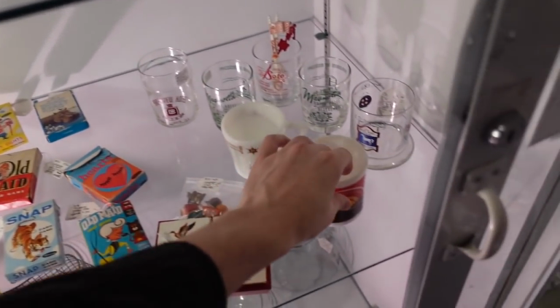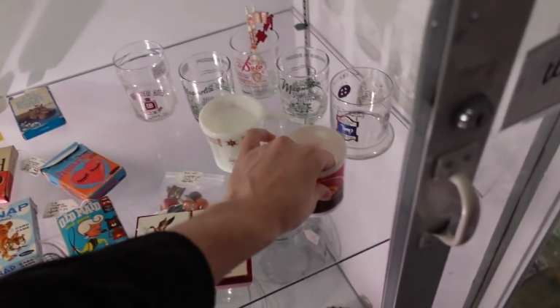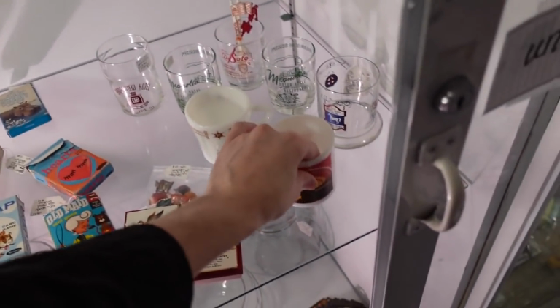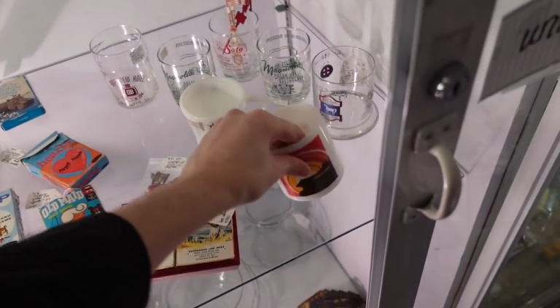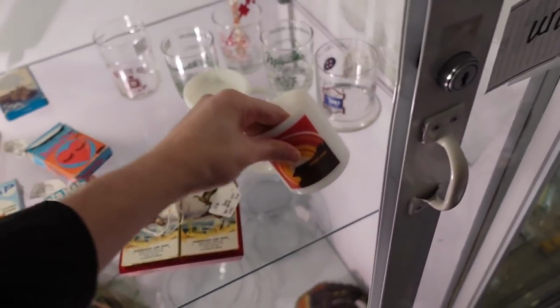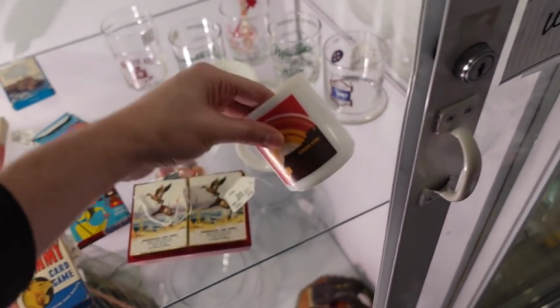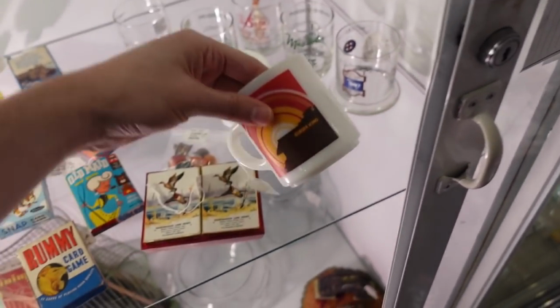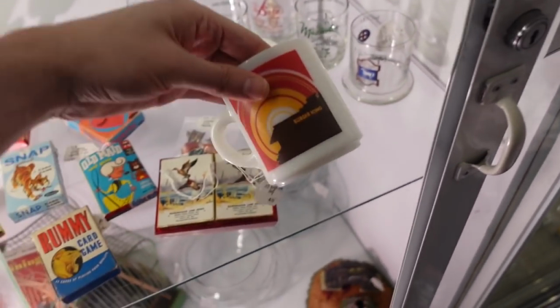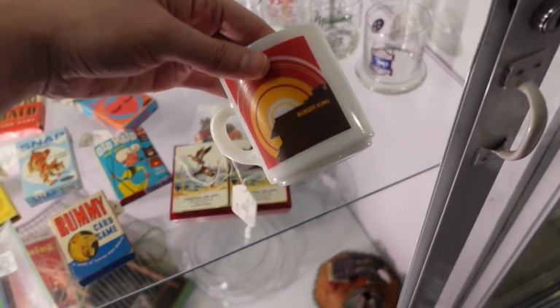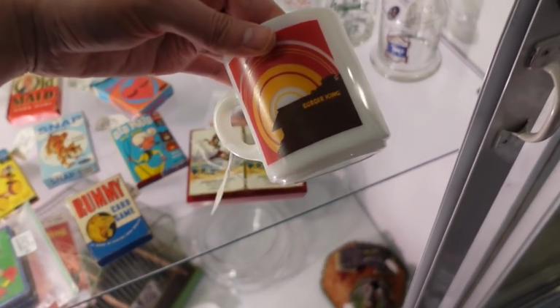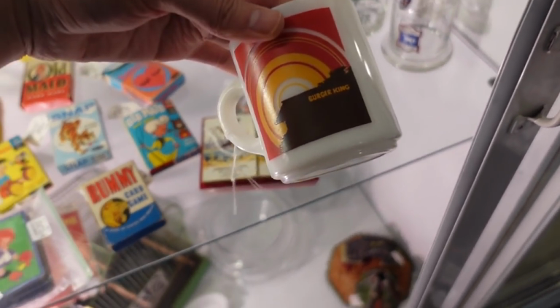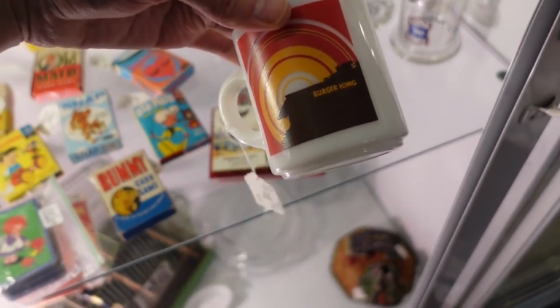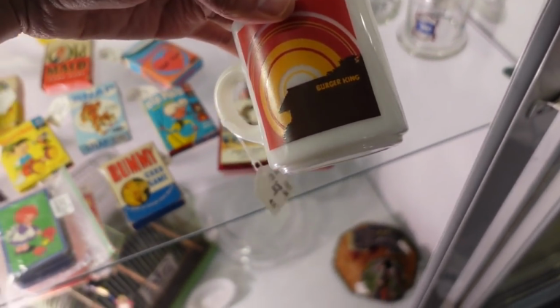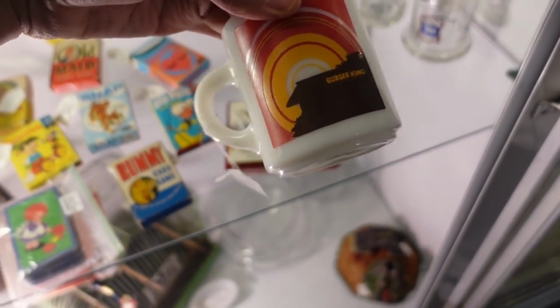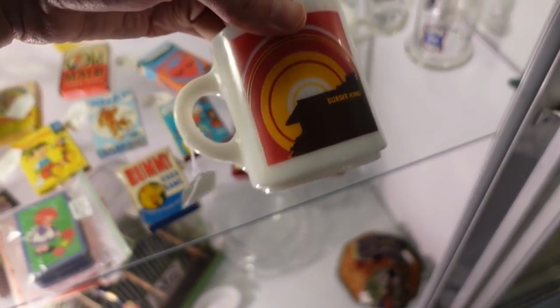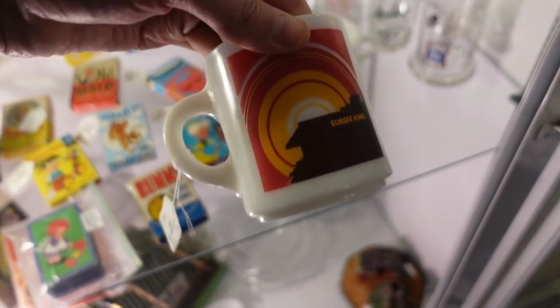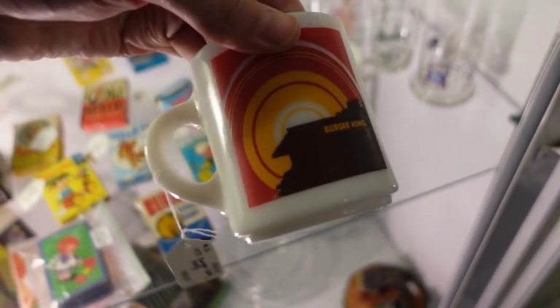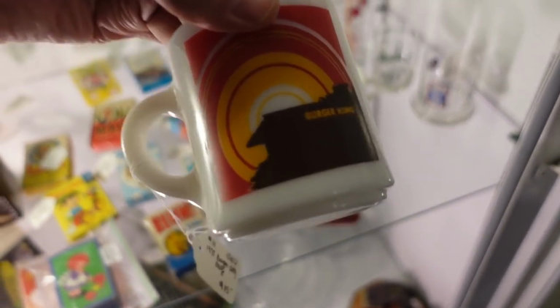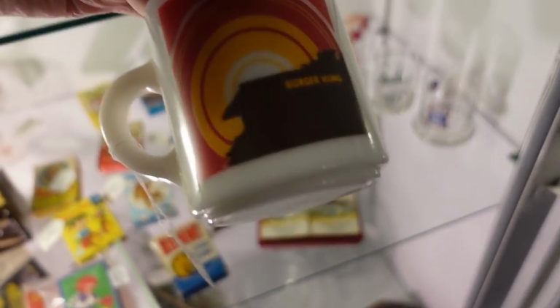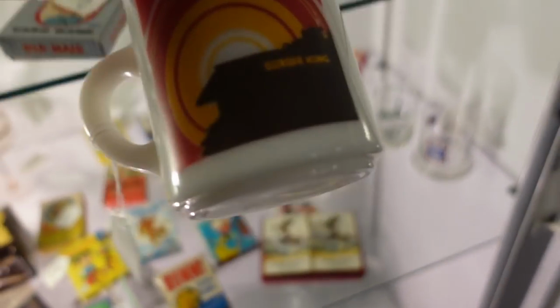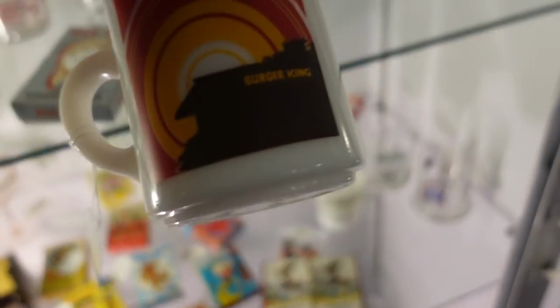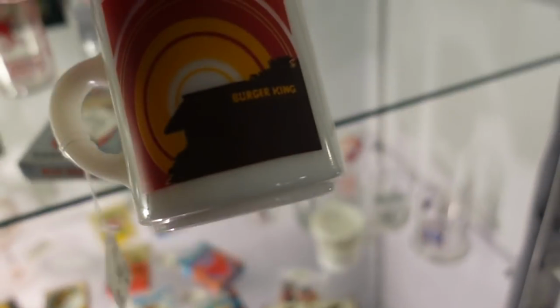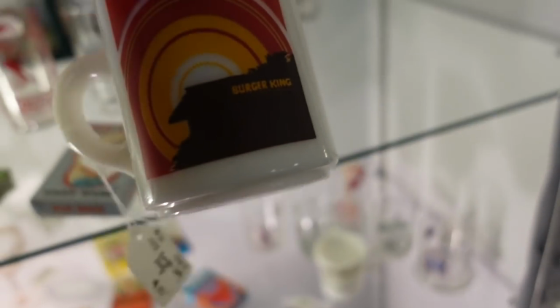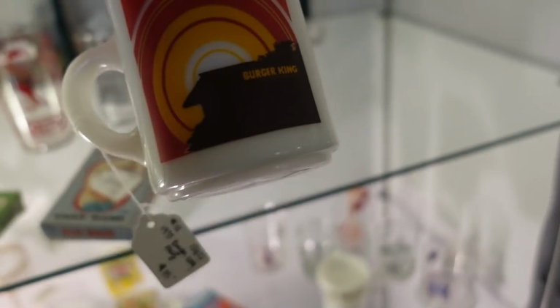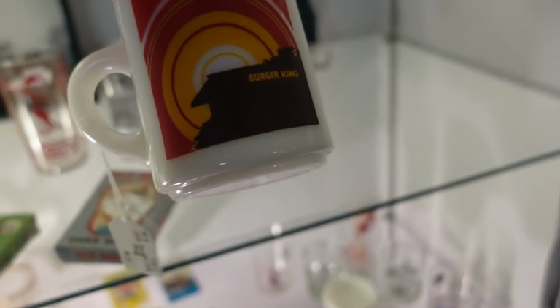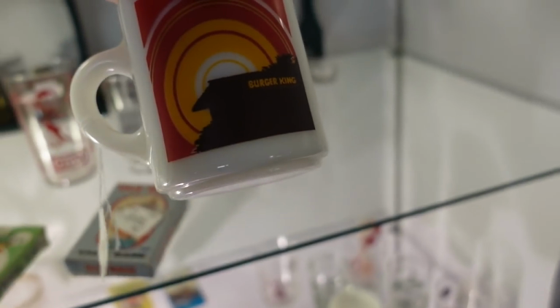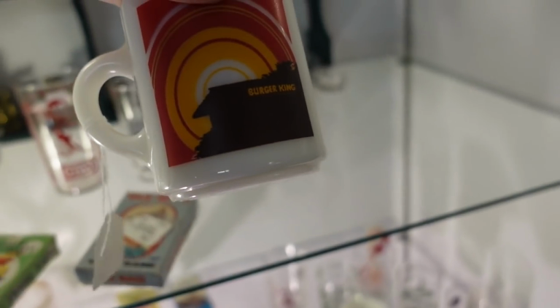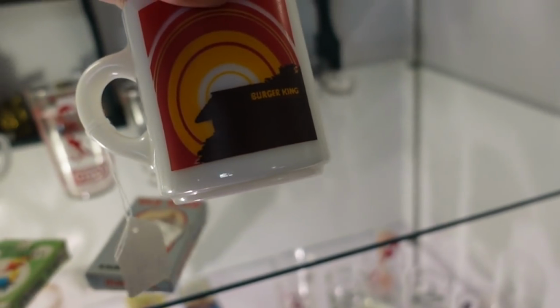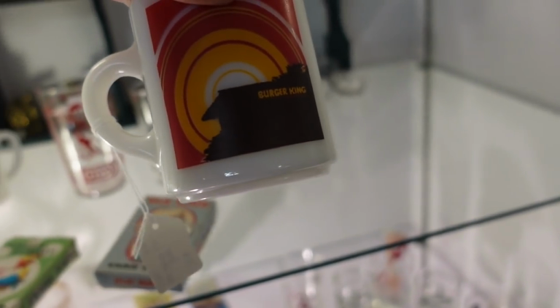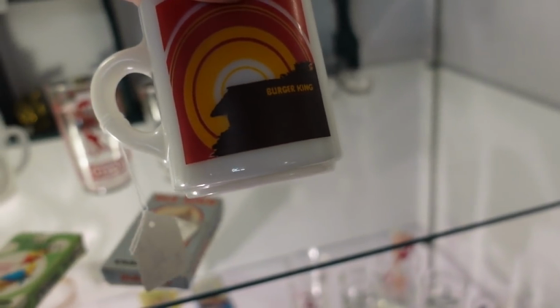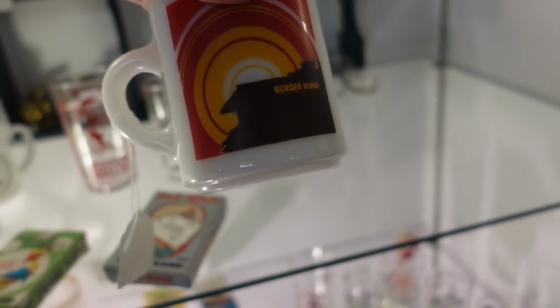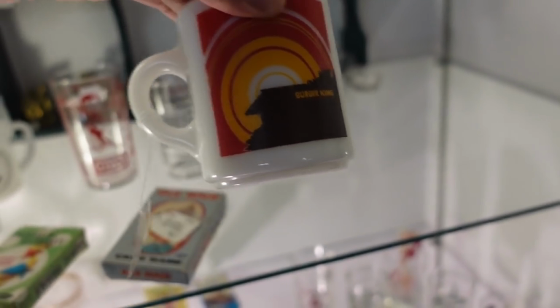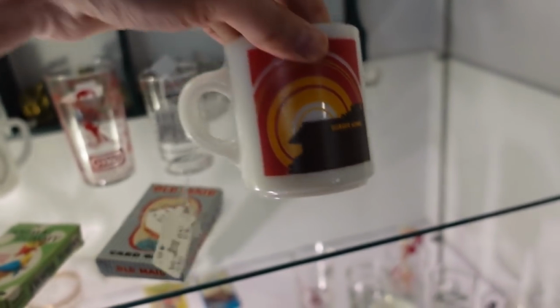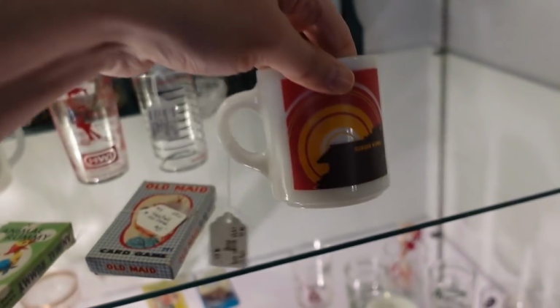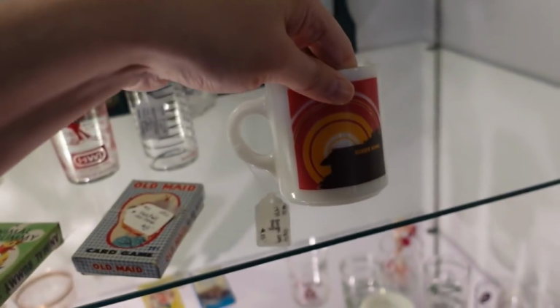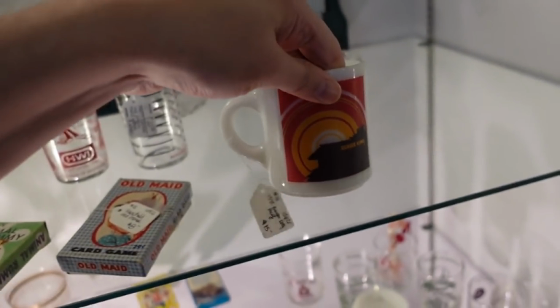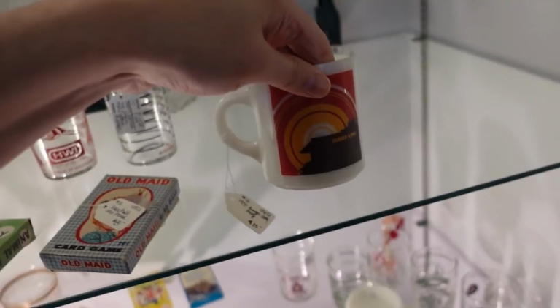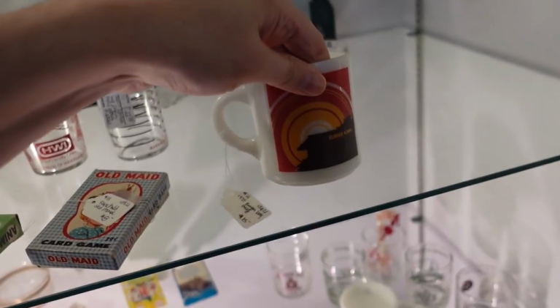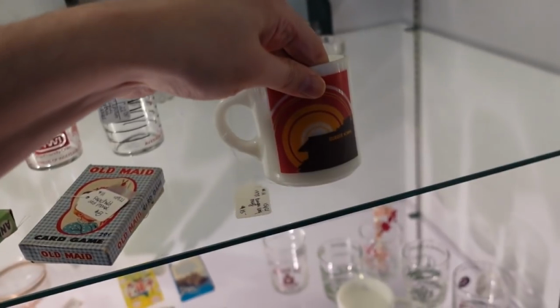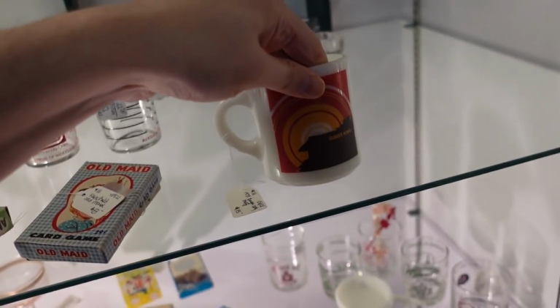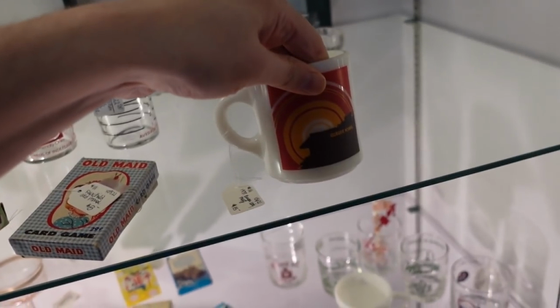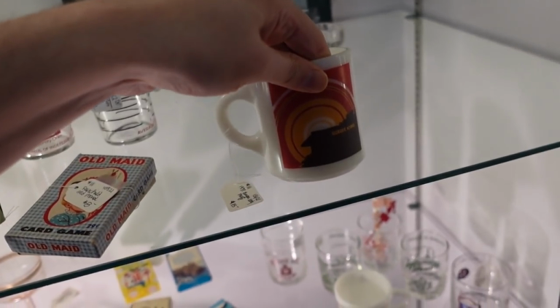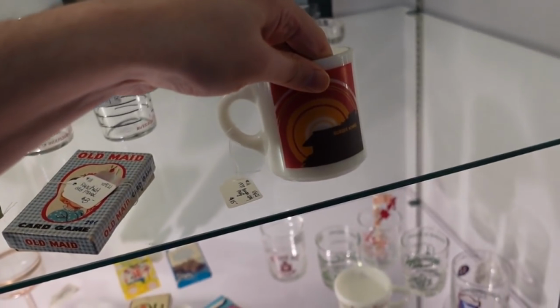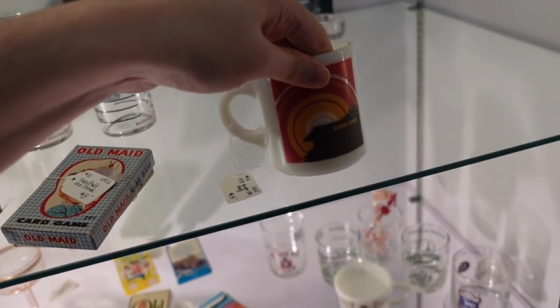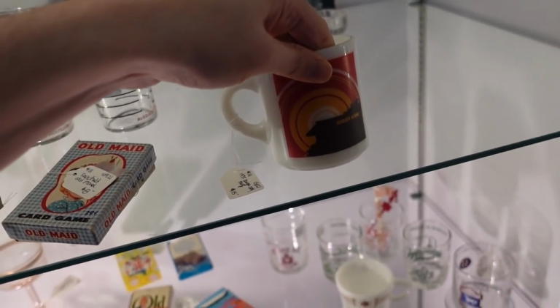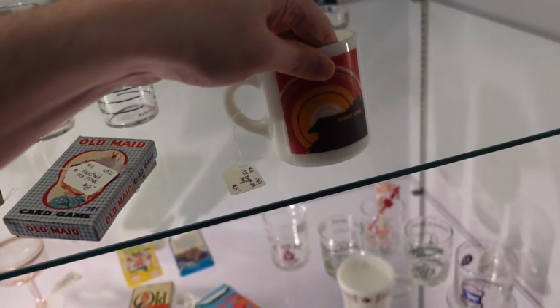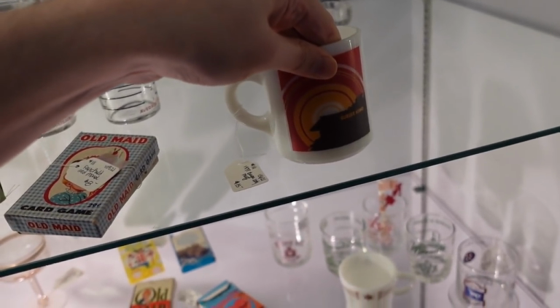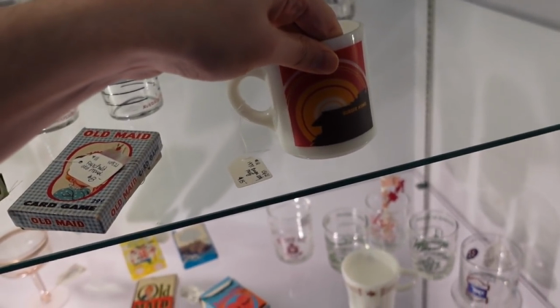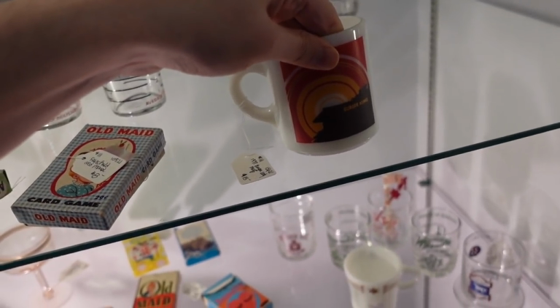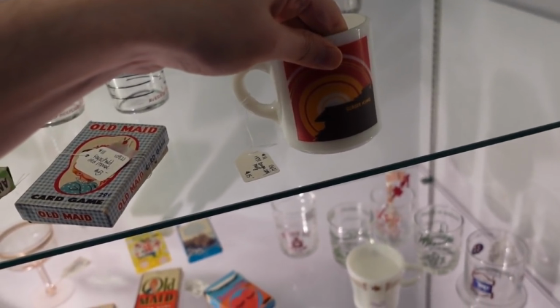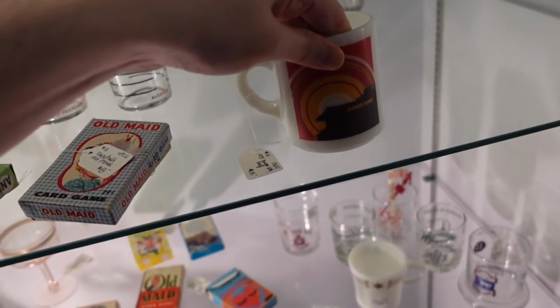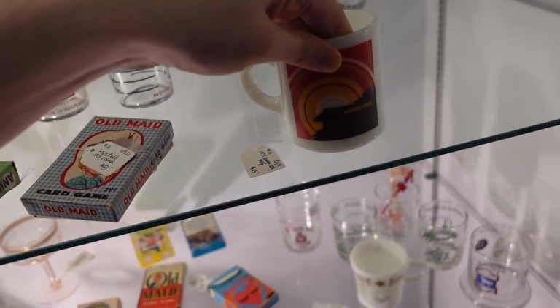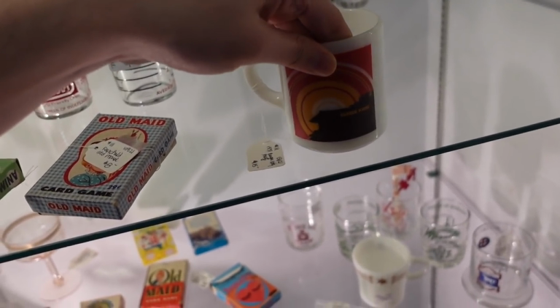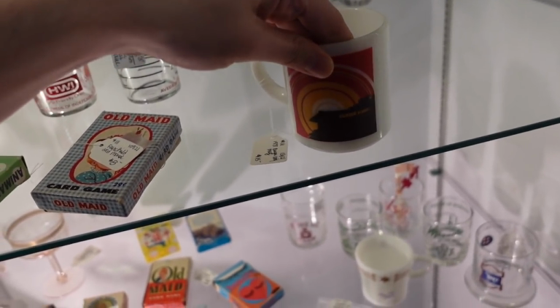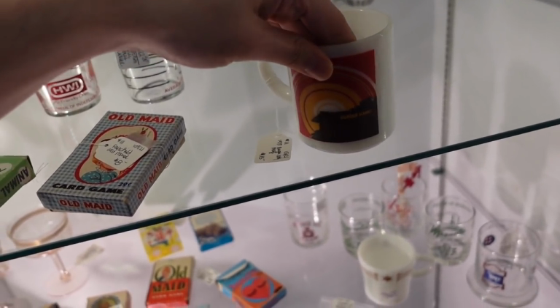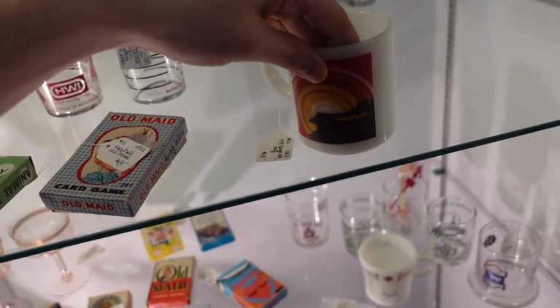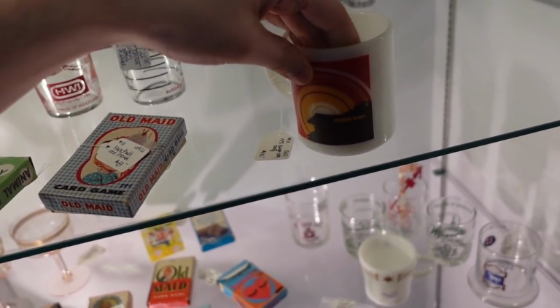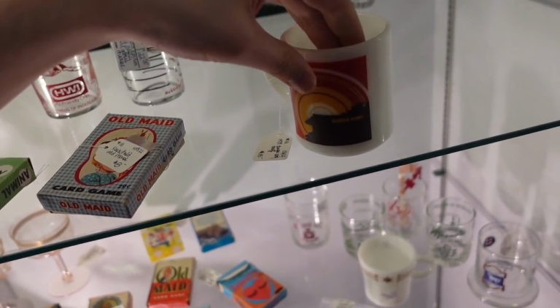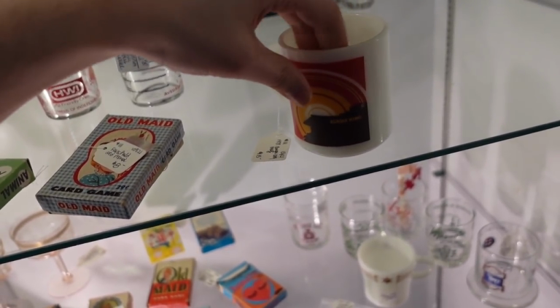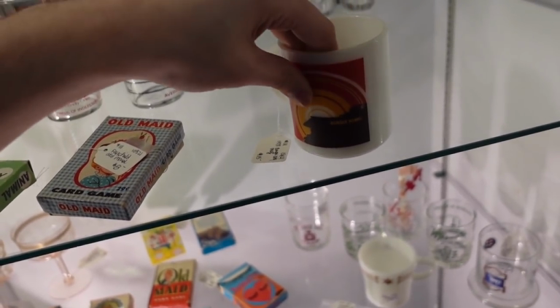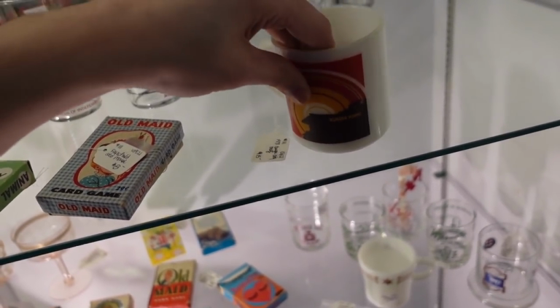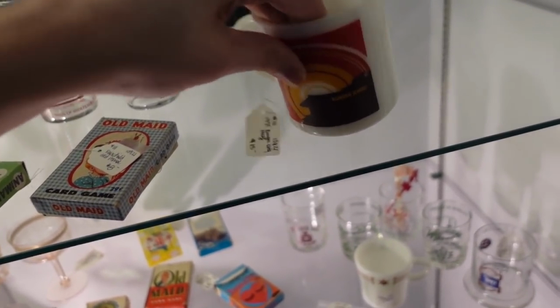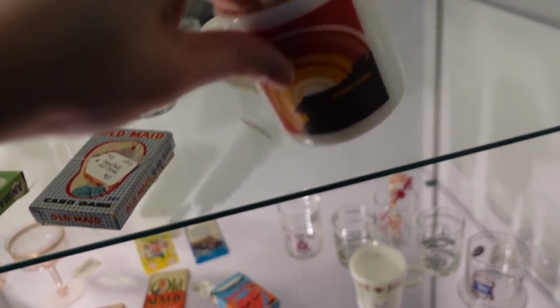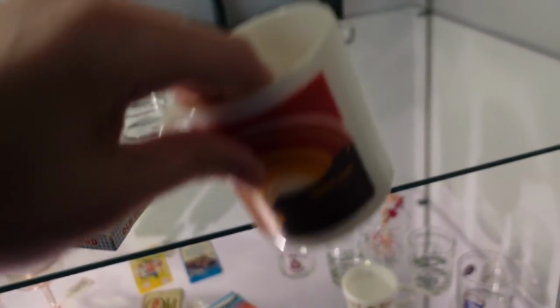Did you see the little pinecone girl scheme — Burger King? I feel like that might be collectible — they have $15 on it, so they probably know that.